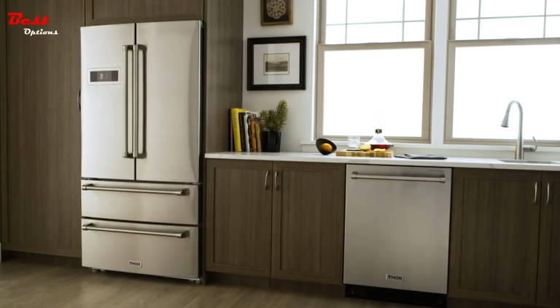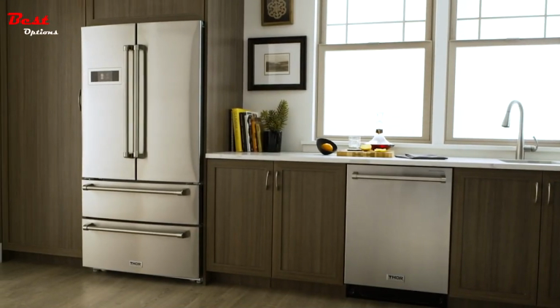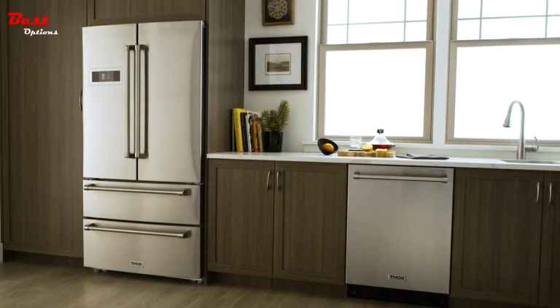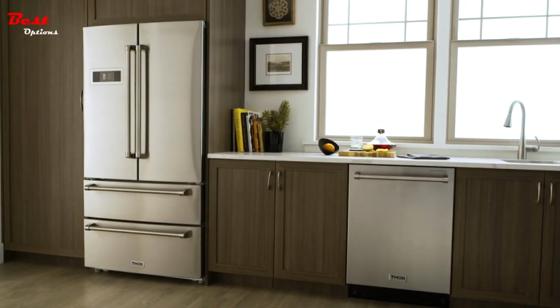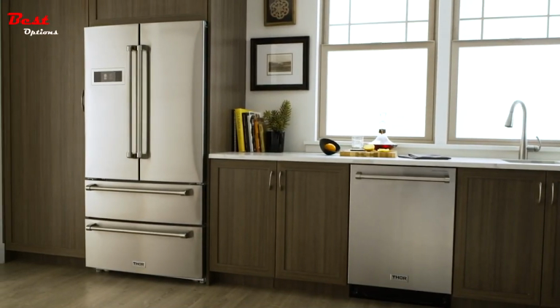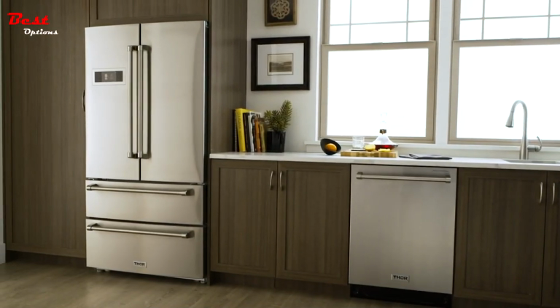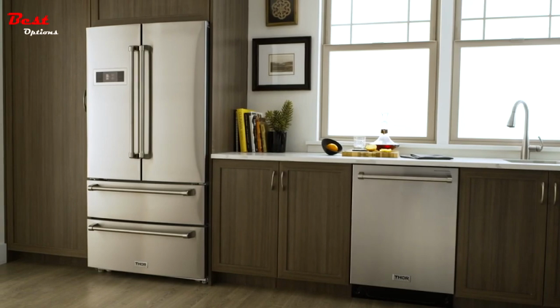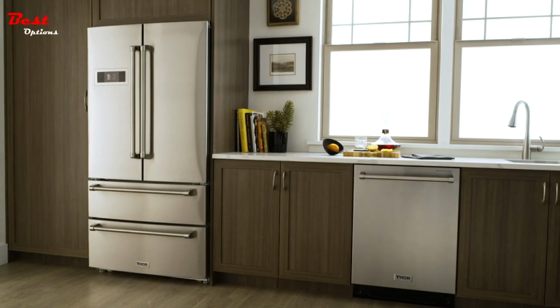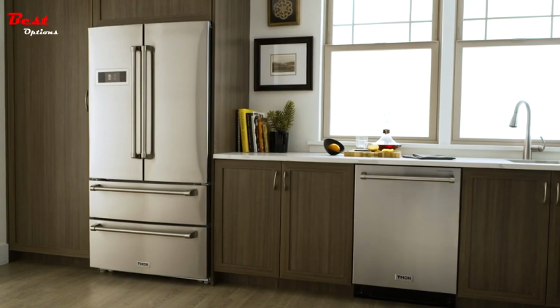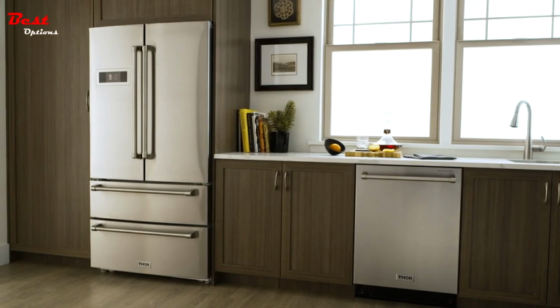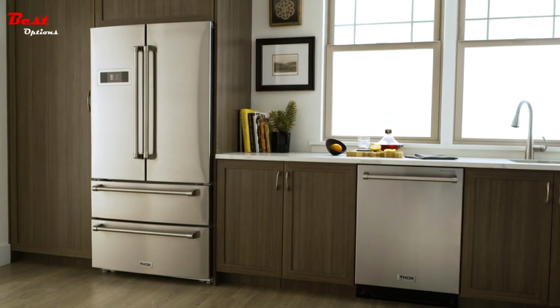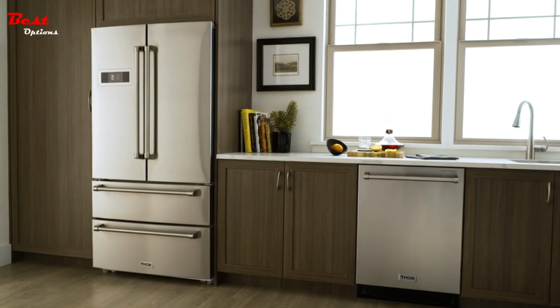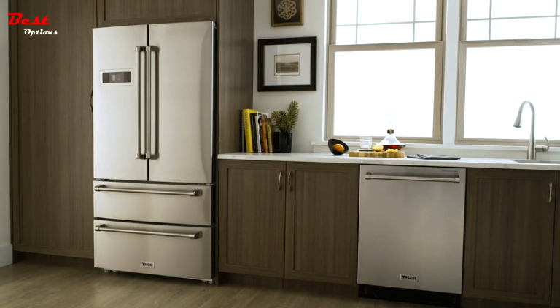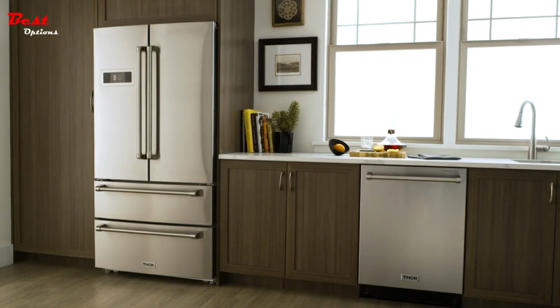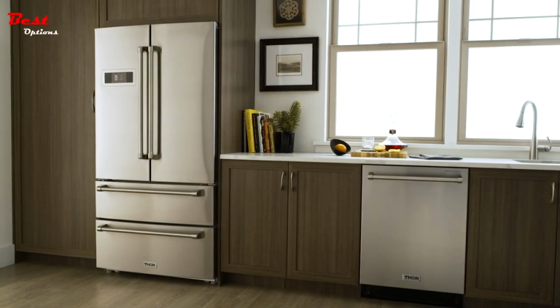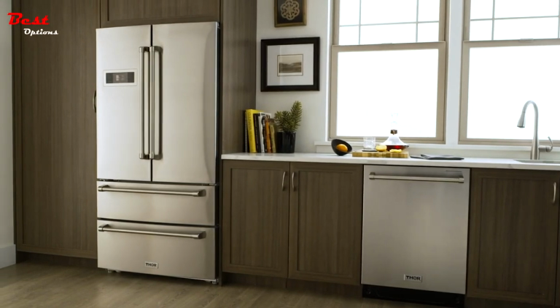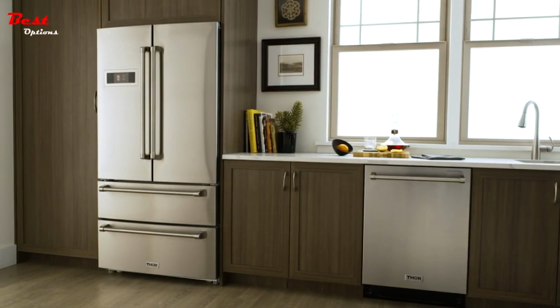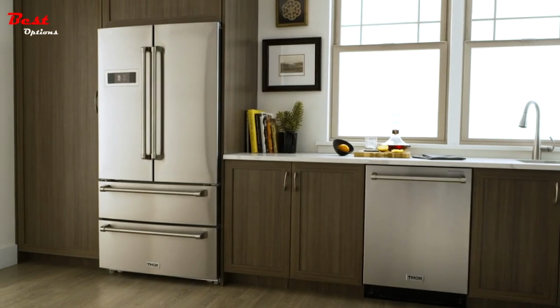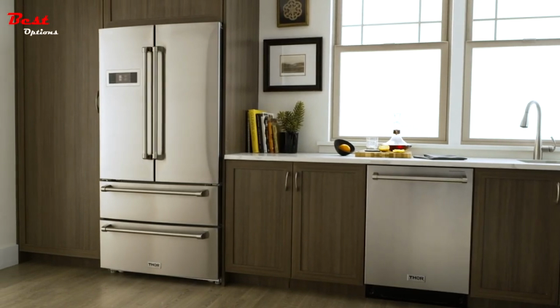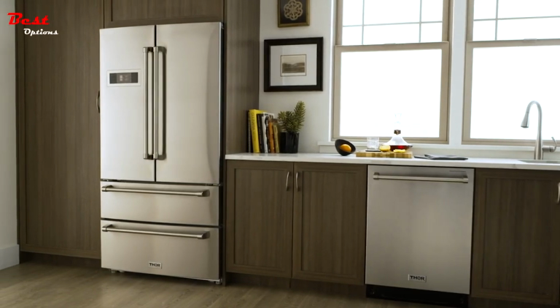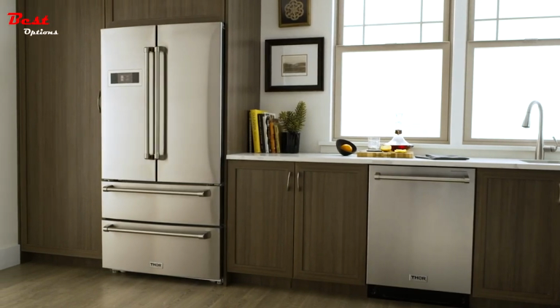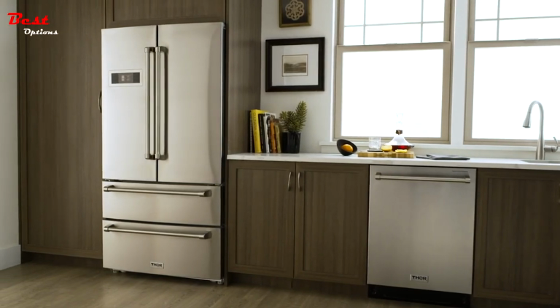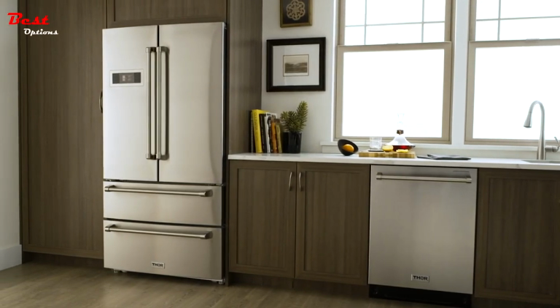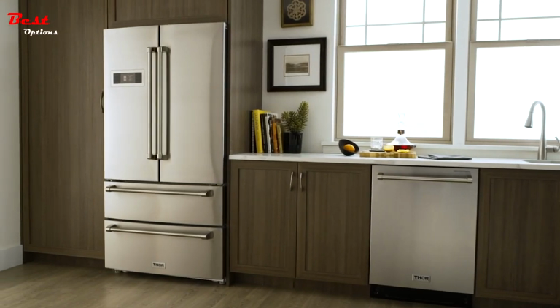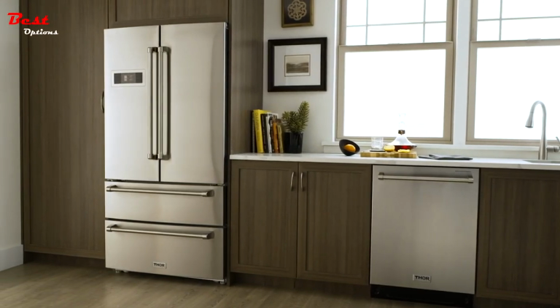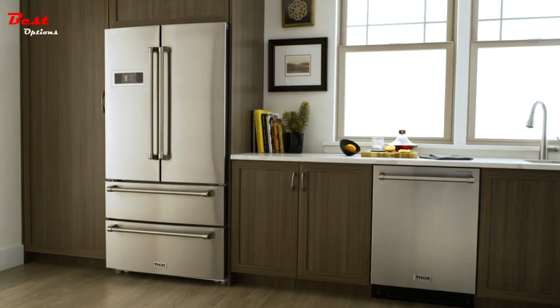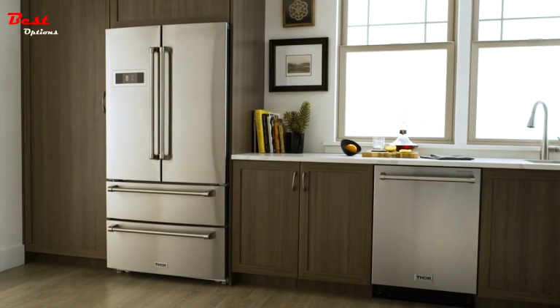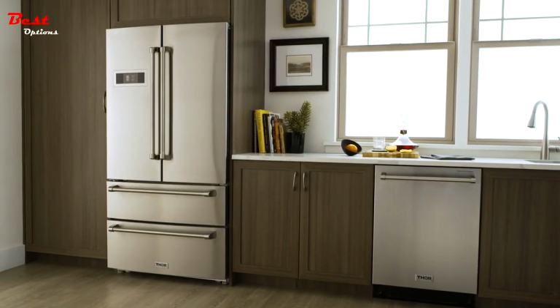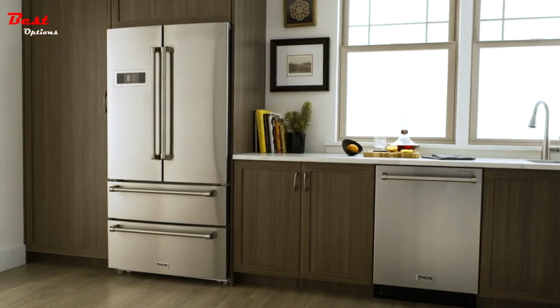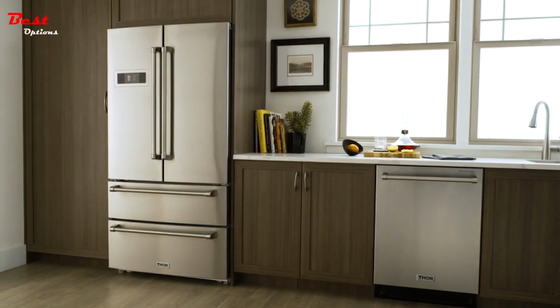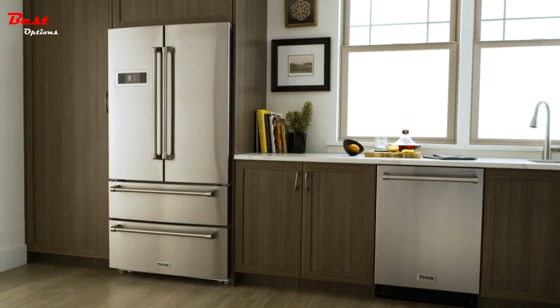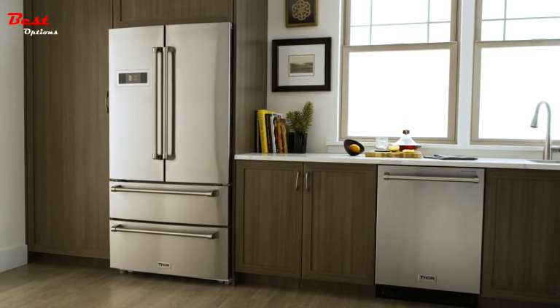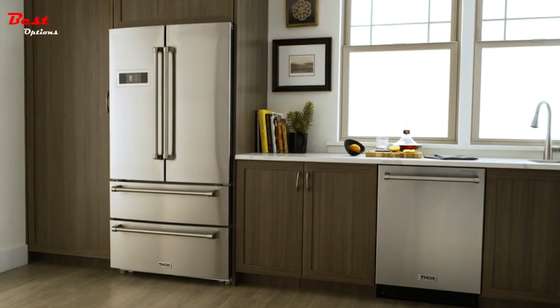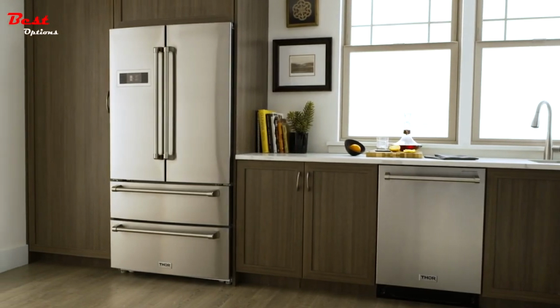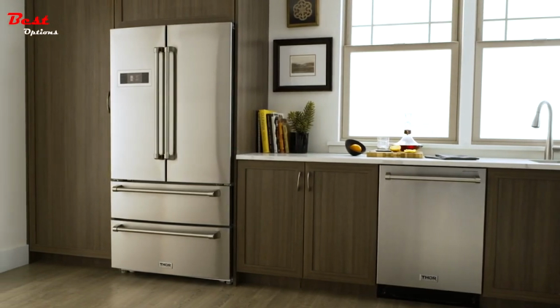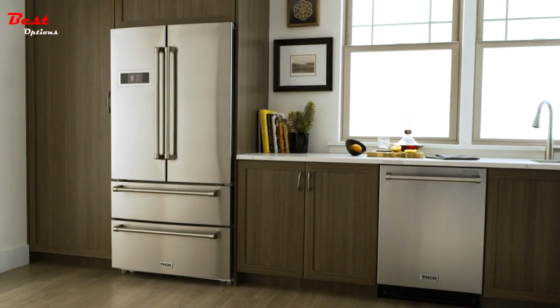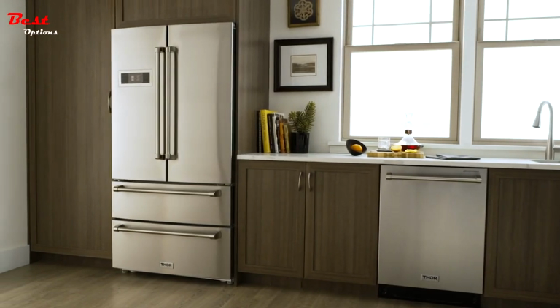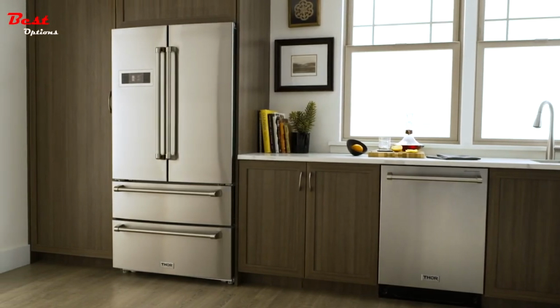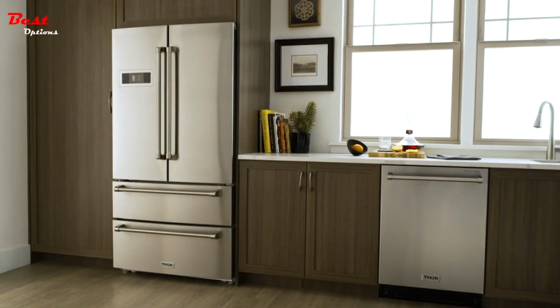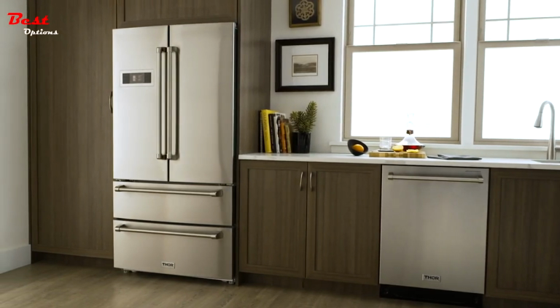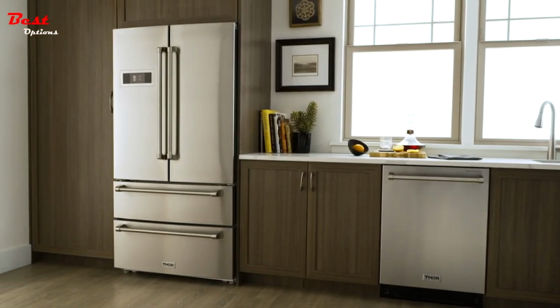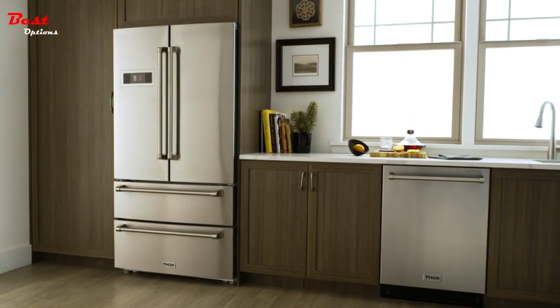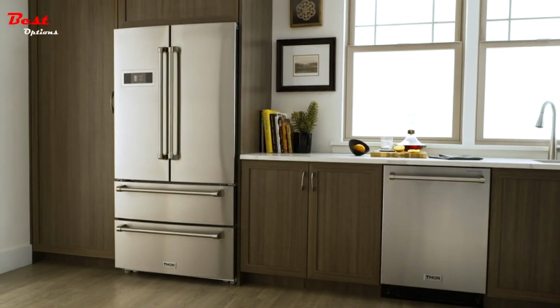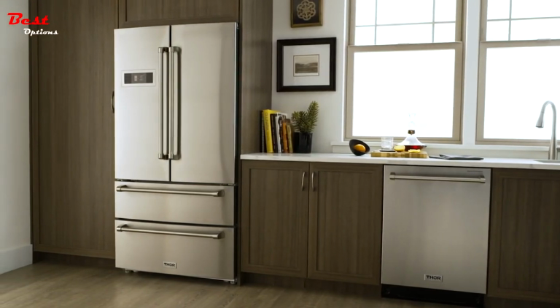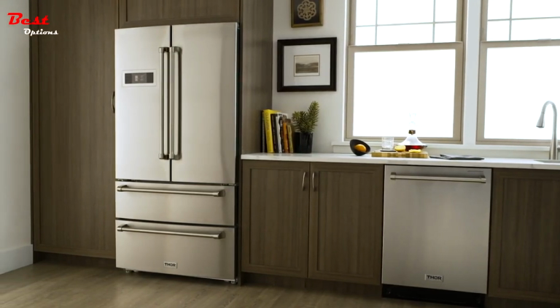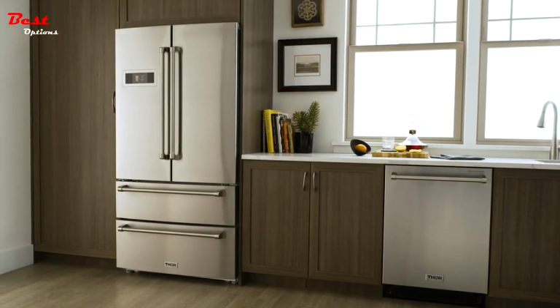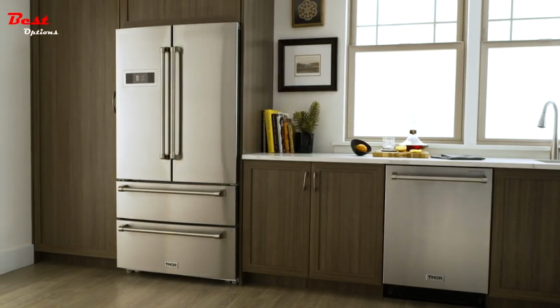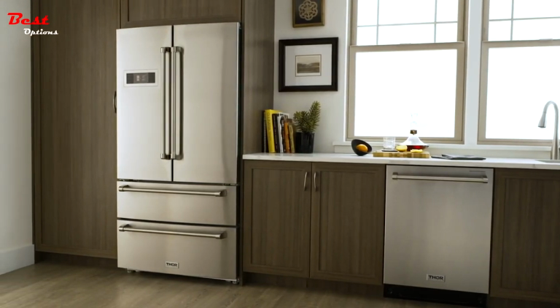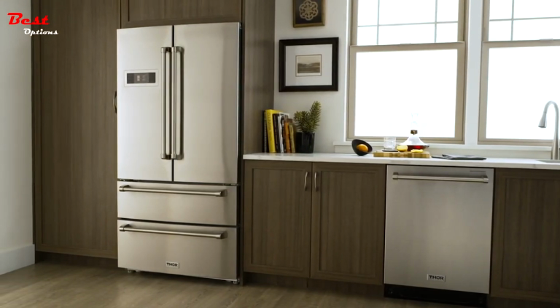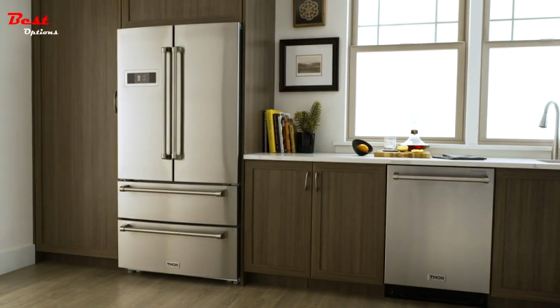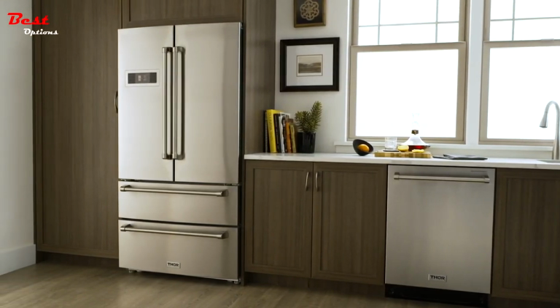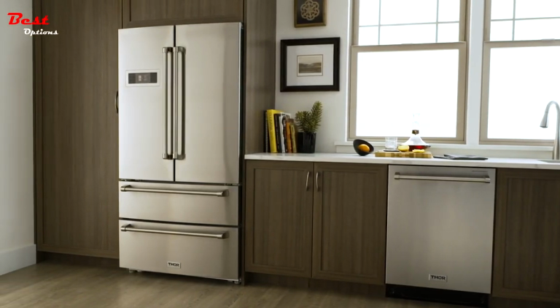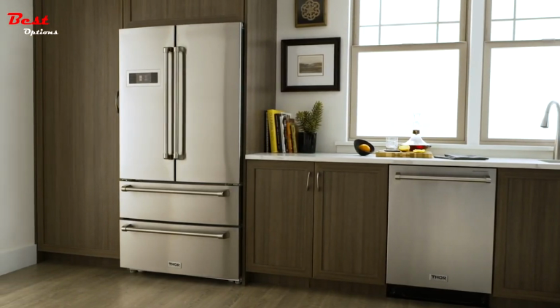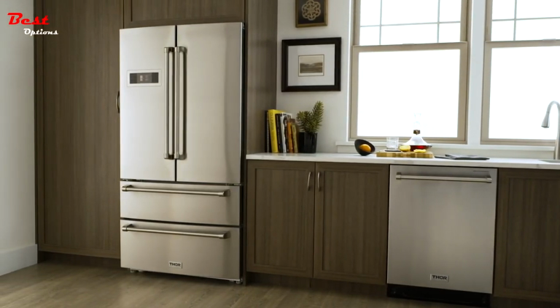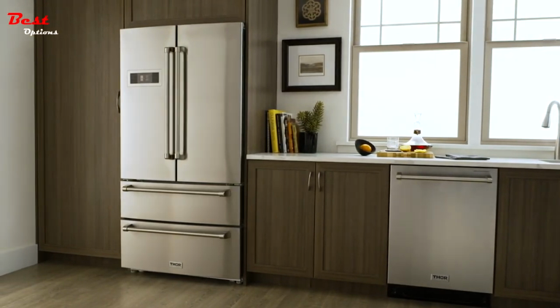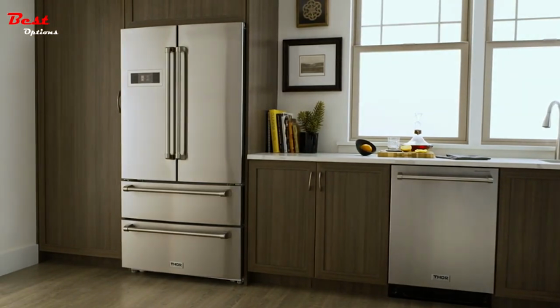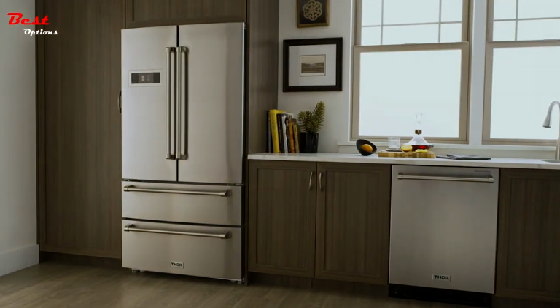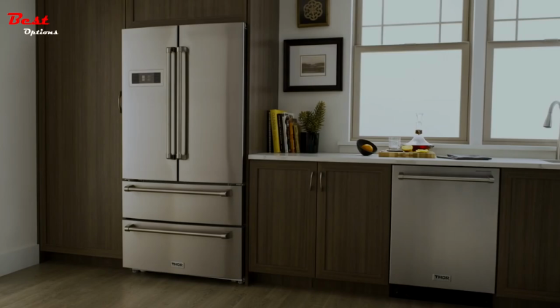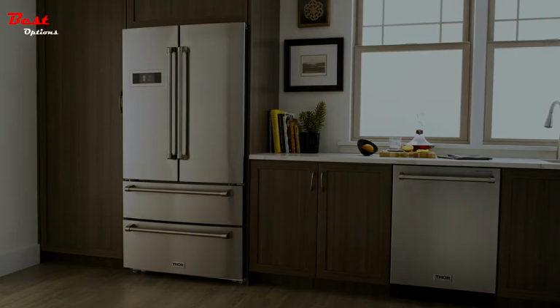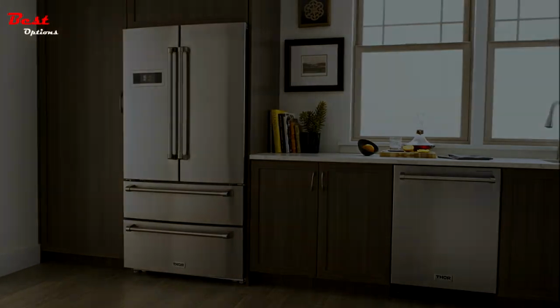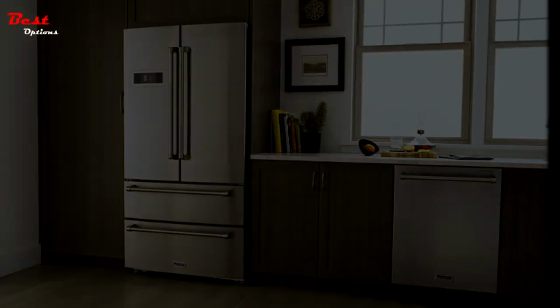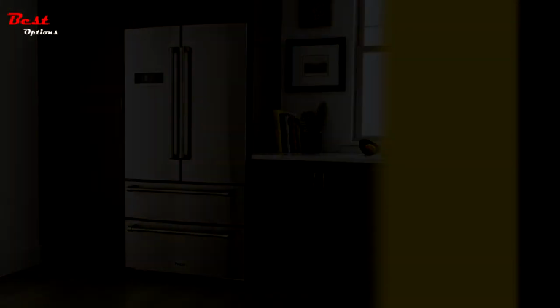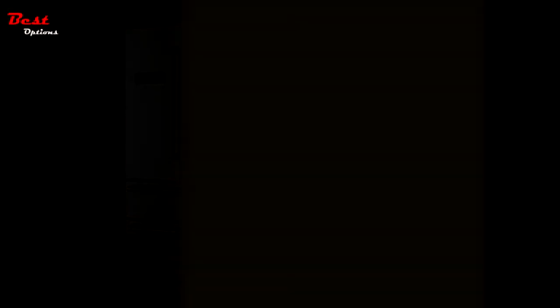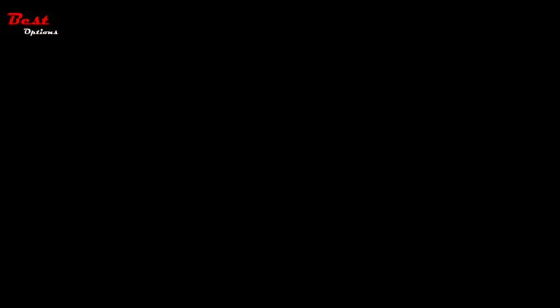How can something designed to keep food cold look so hot? The Thor Kitchen Professional French Door Refrigerator.